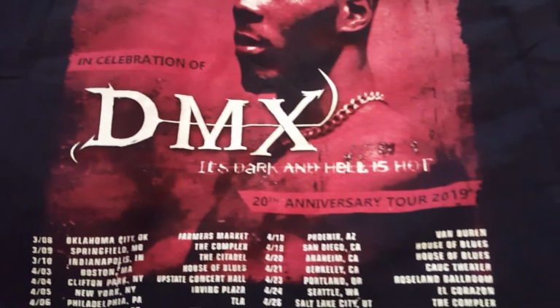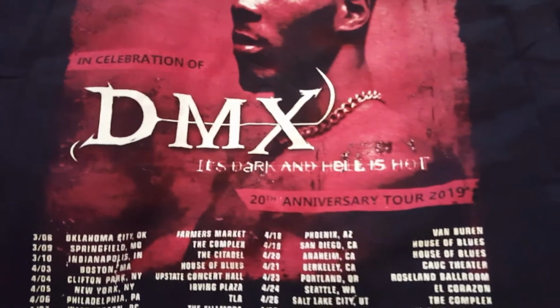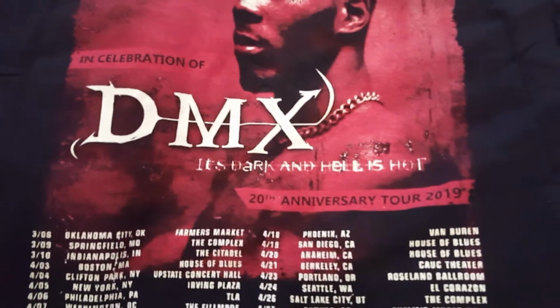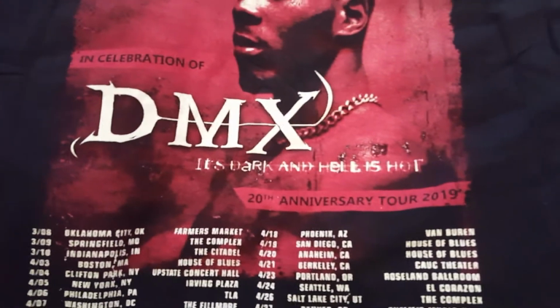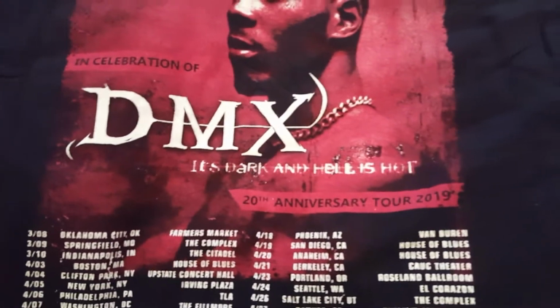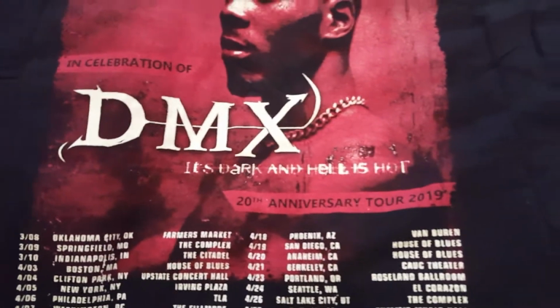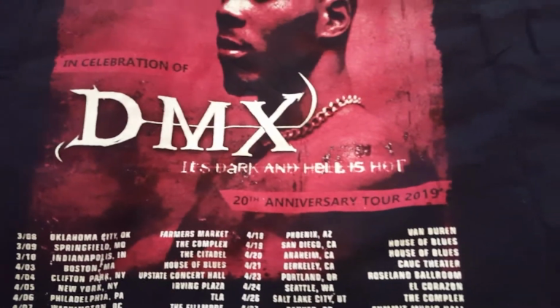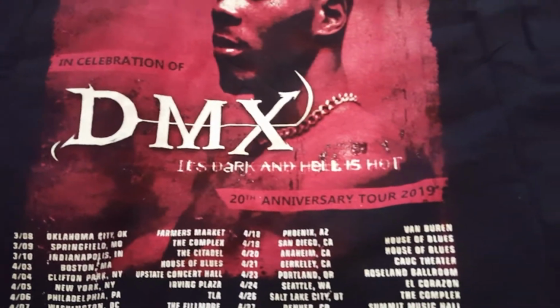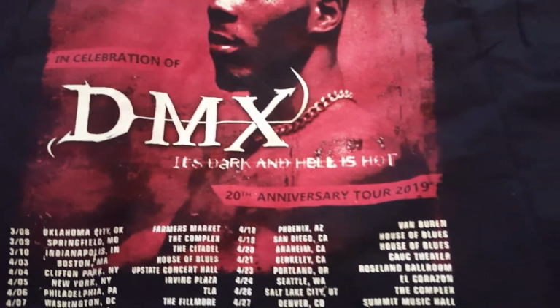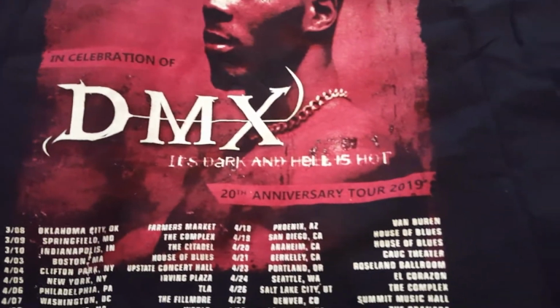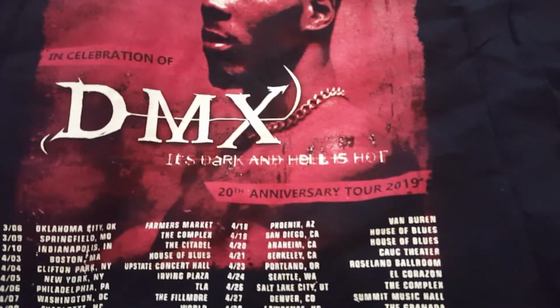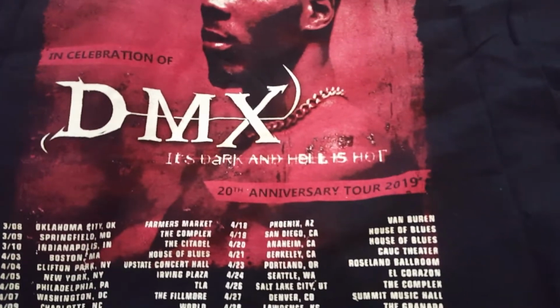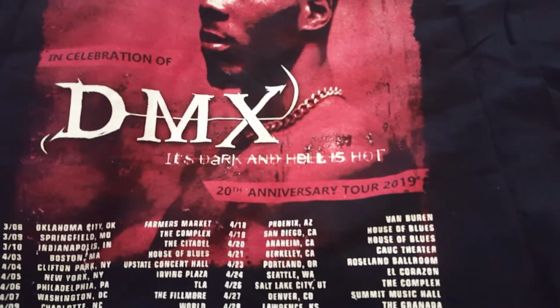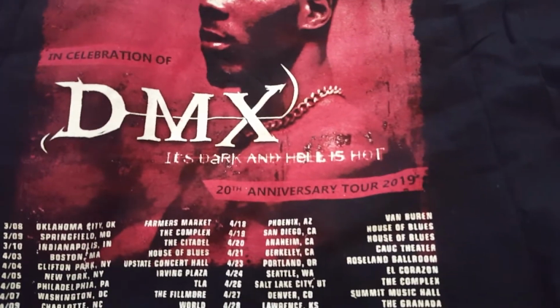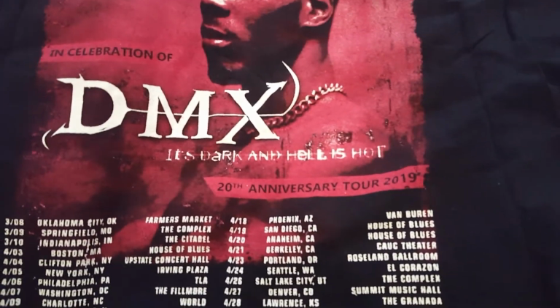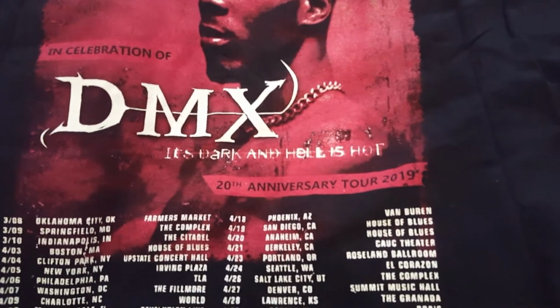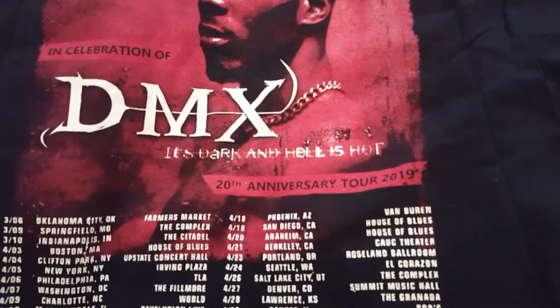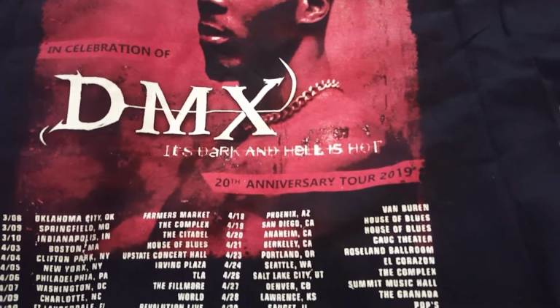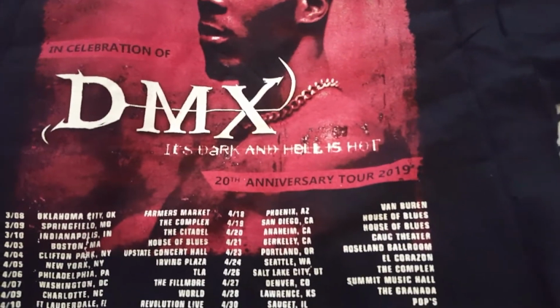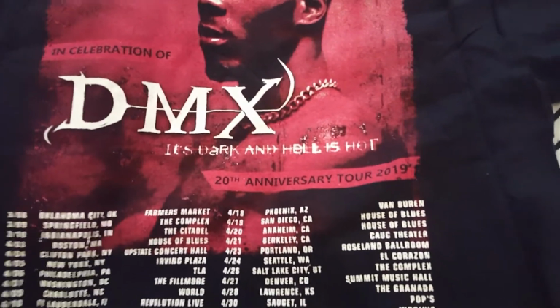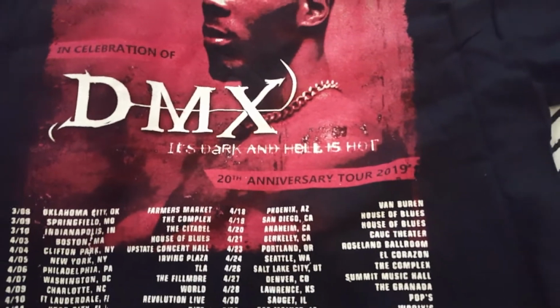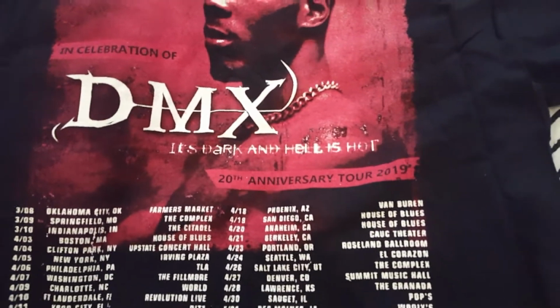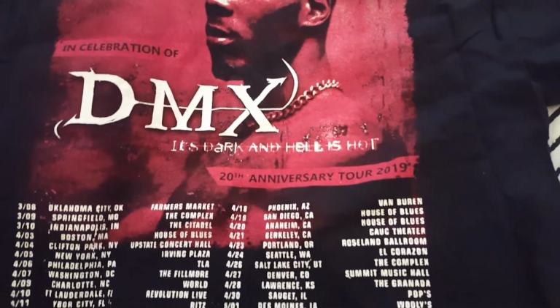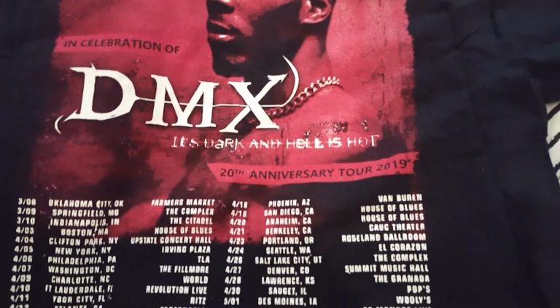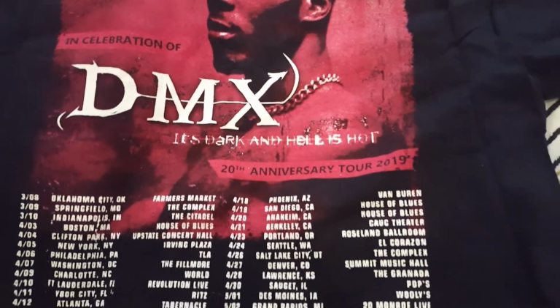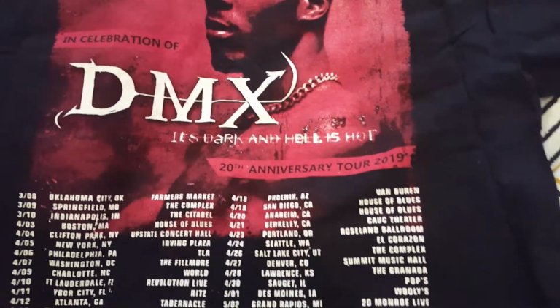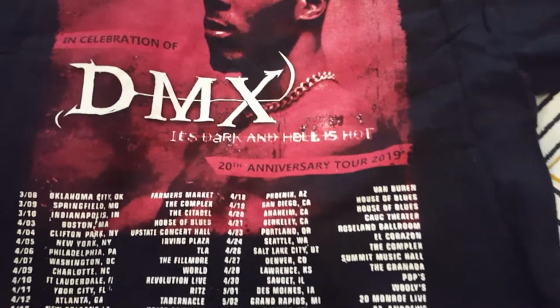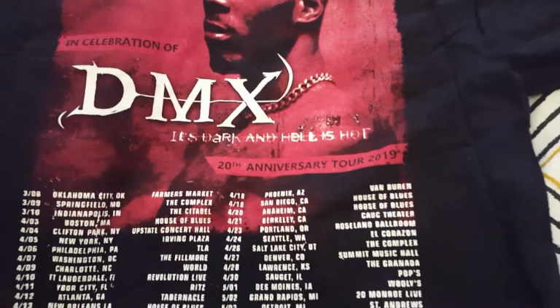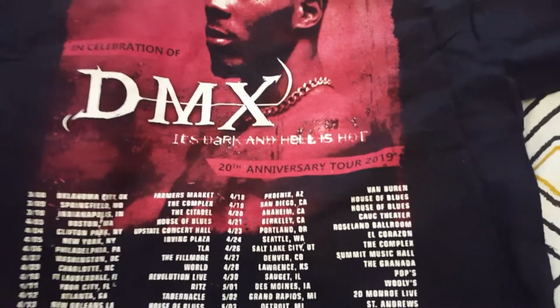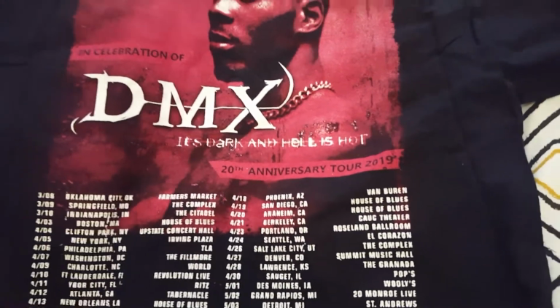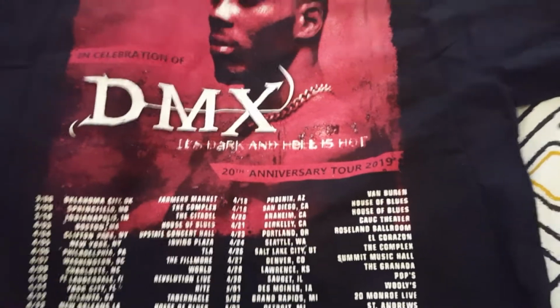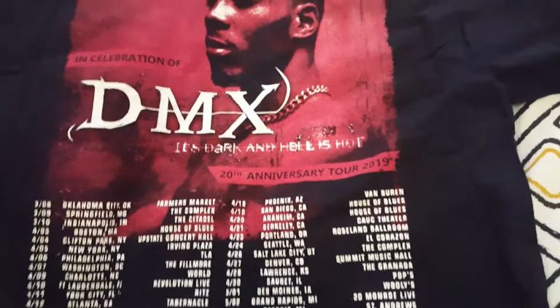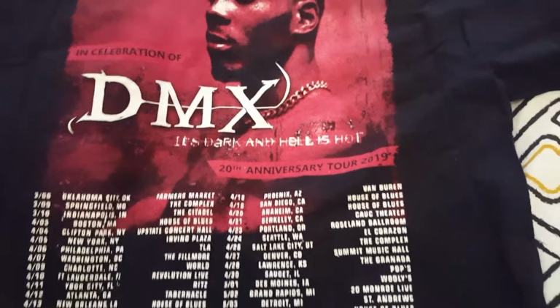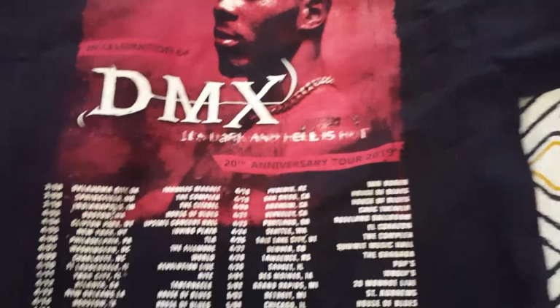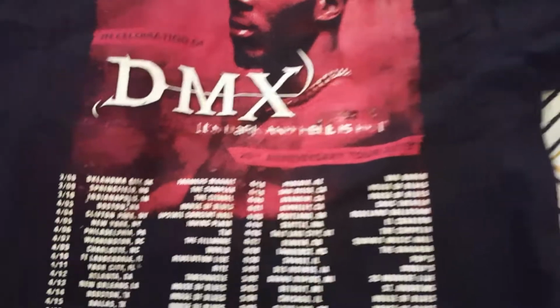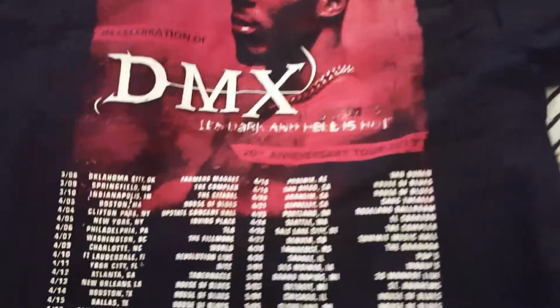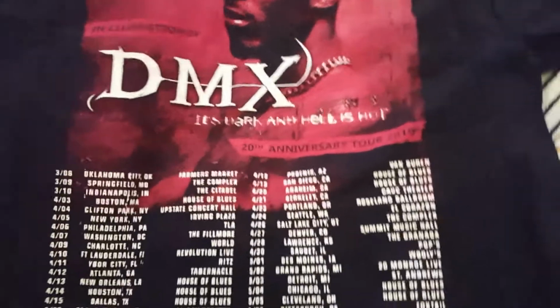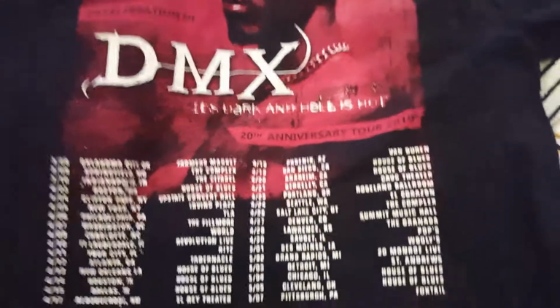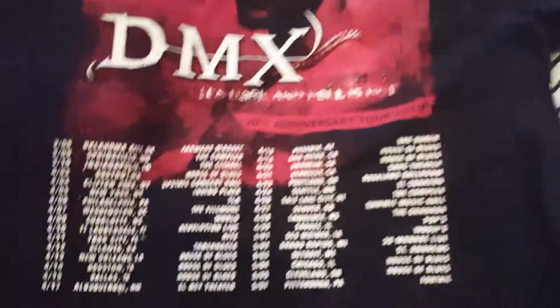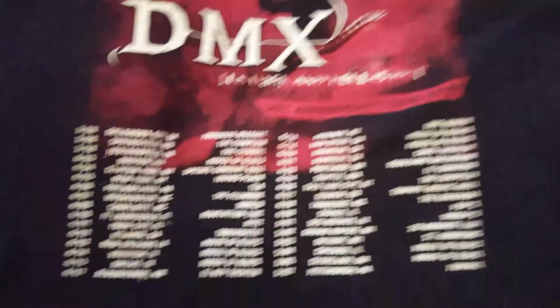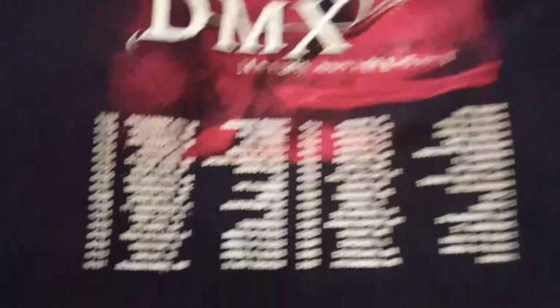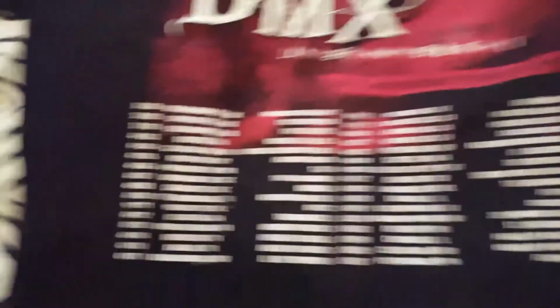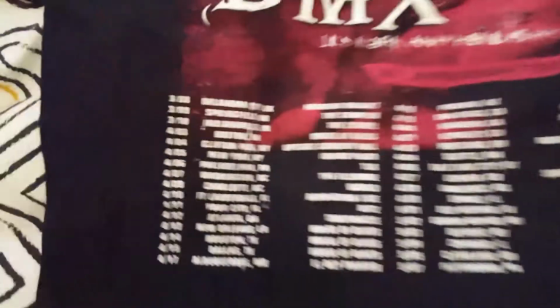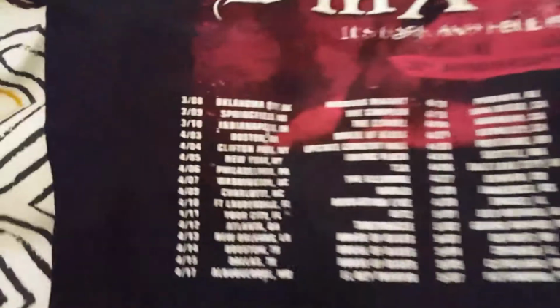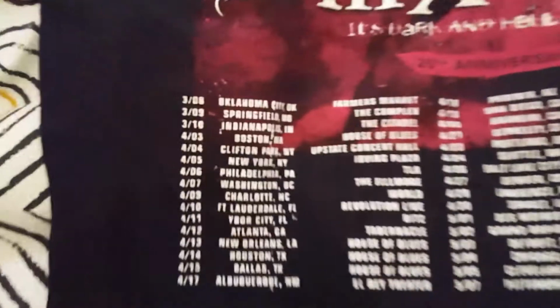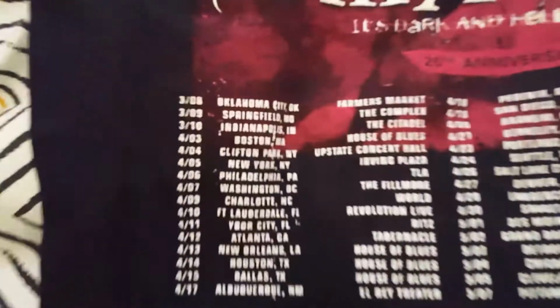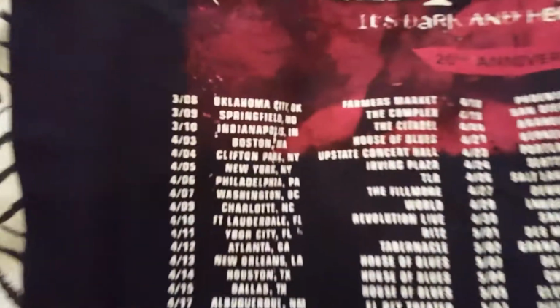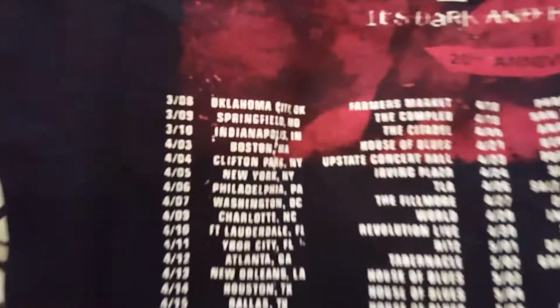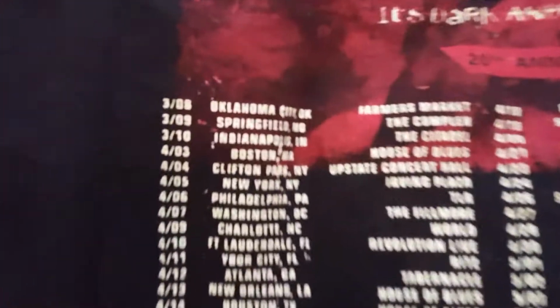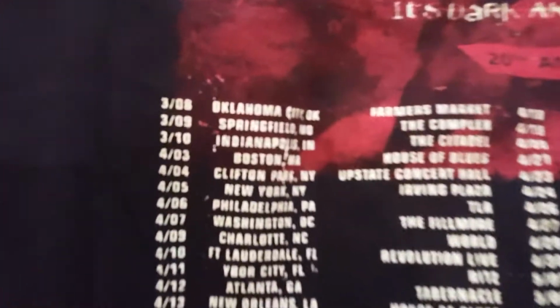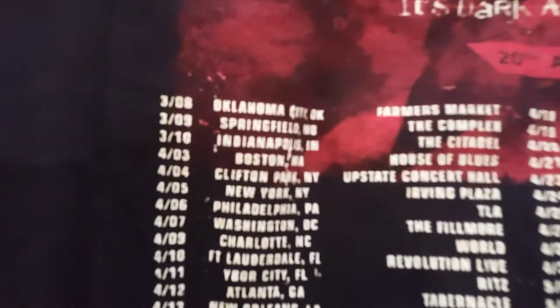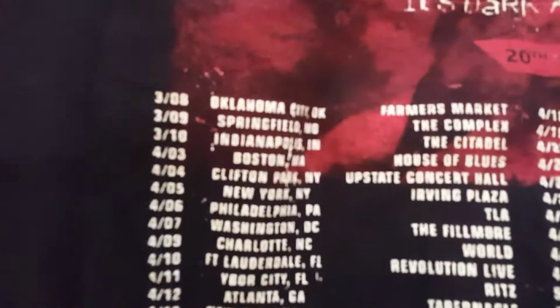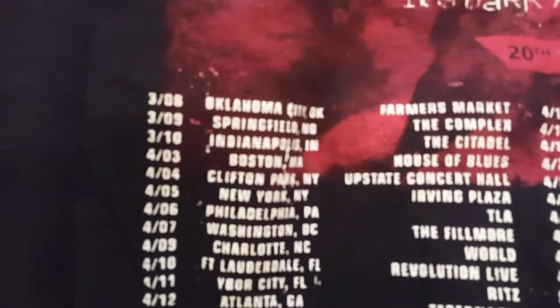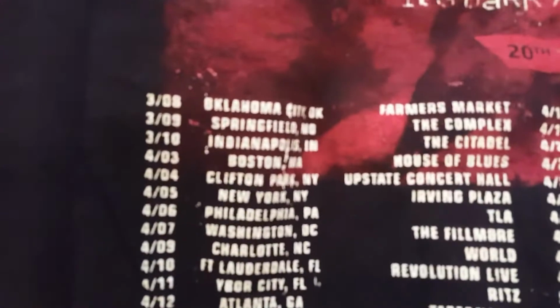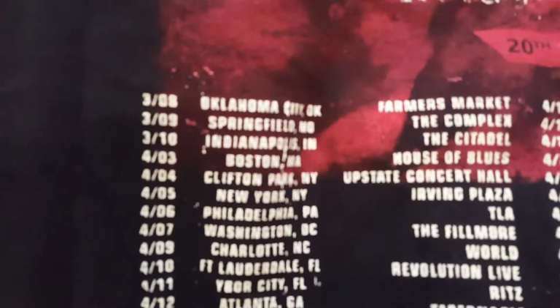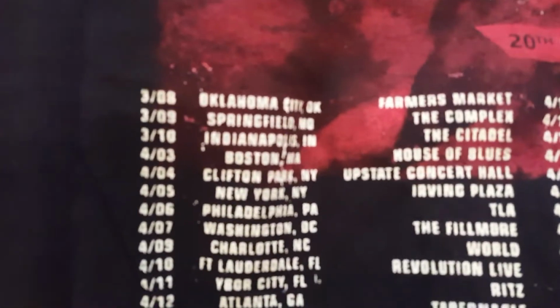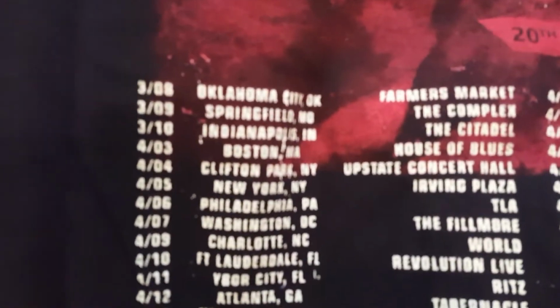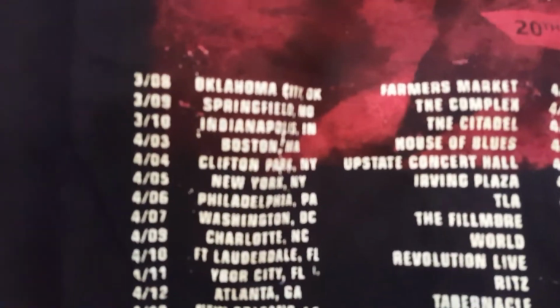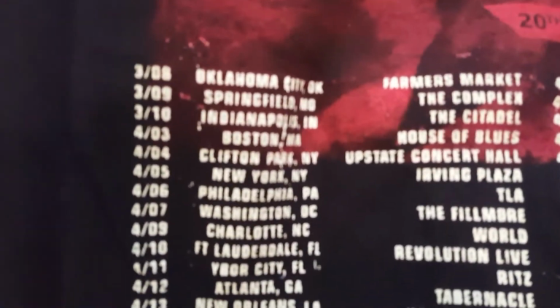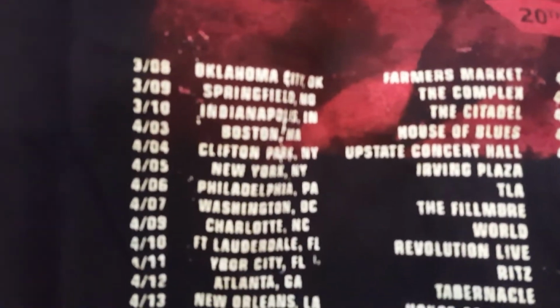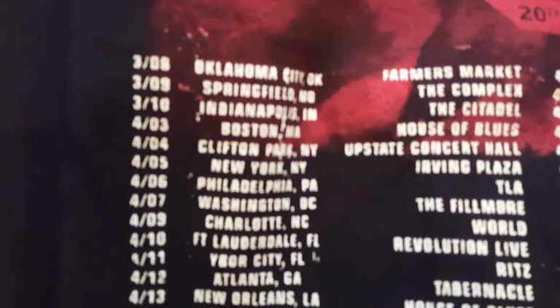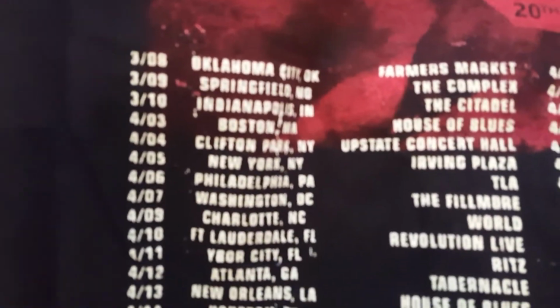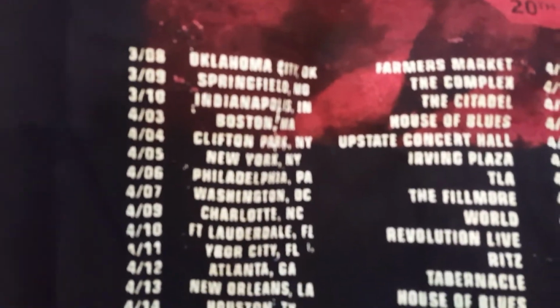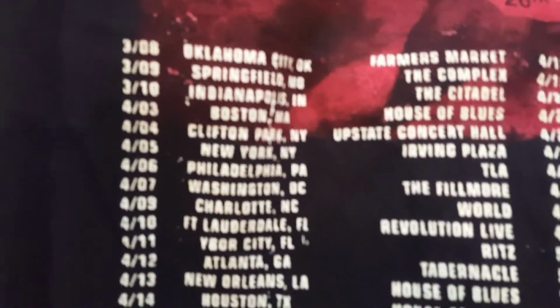In celebration of DMX's 'It's Dark and Hell Is Hot' 20th anniversary tour 2019 — here we have all the tour dates on the back of it.